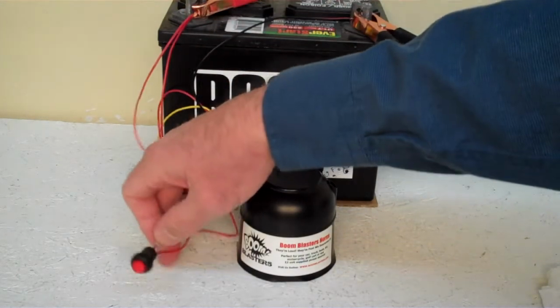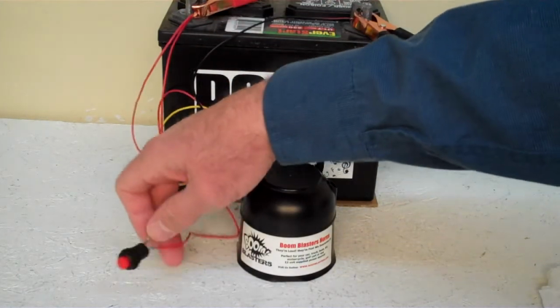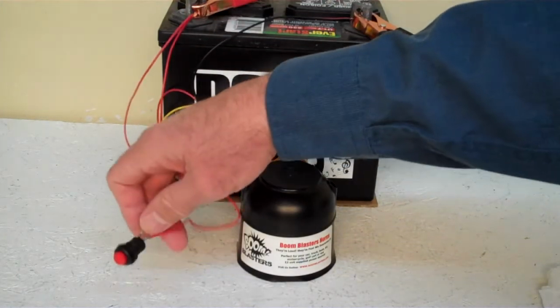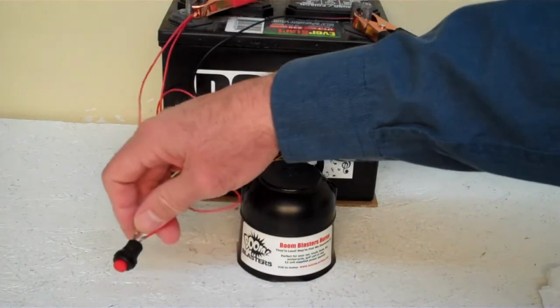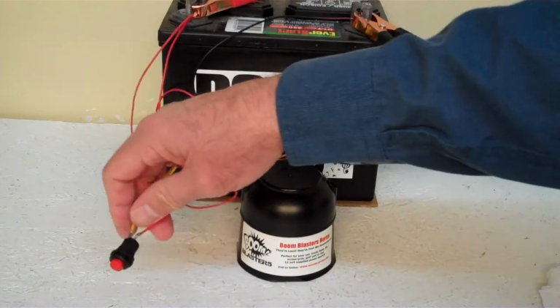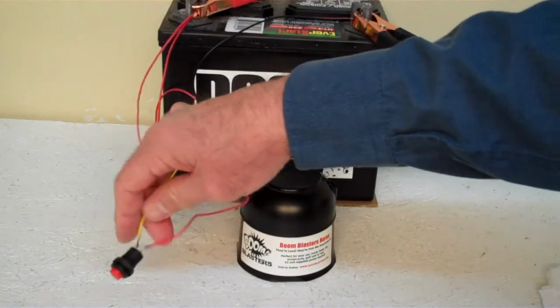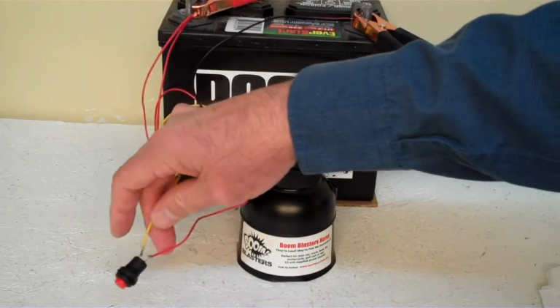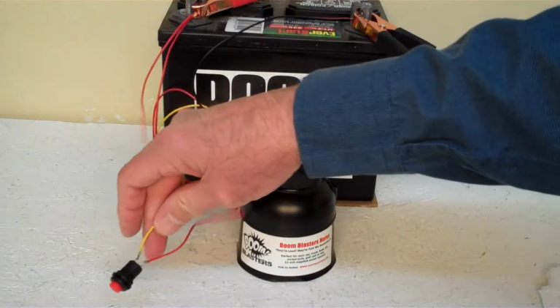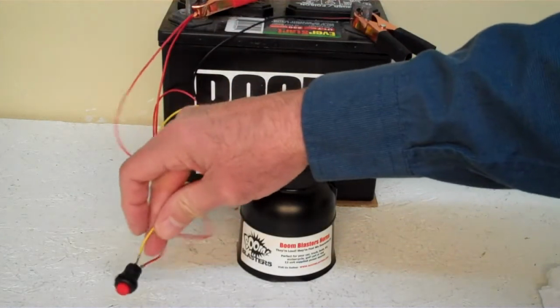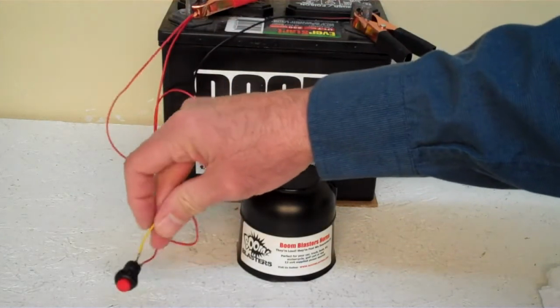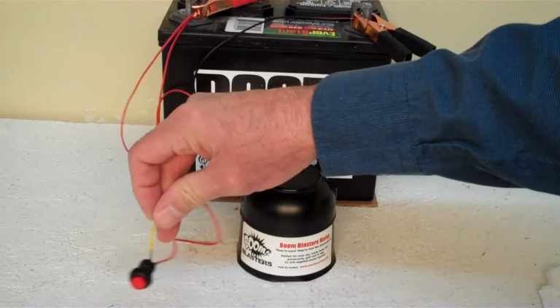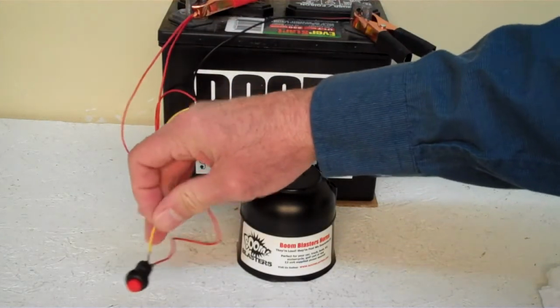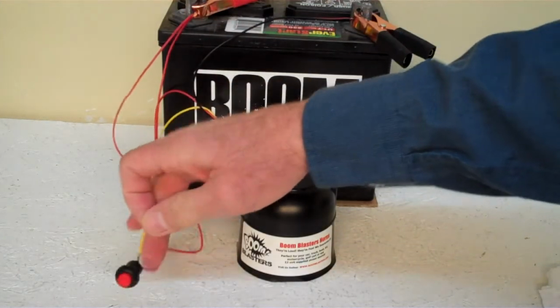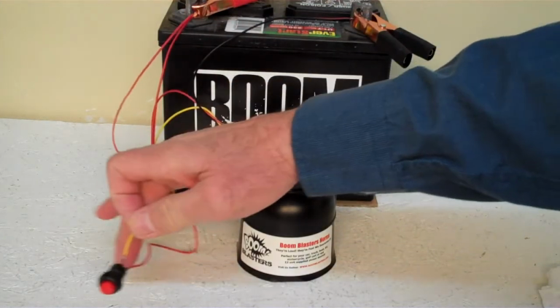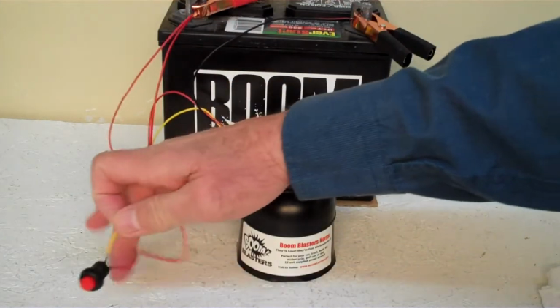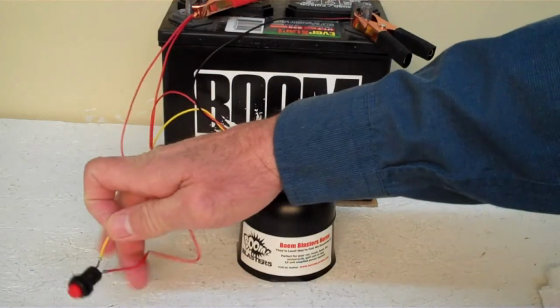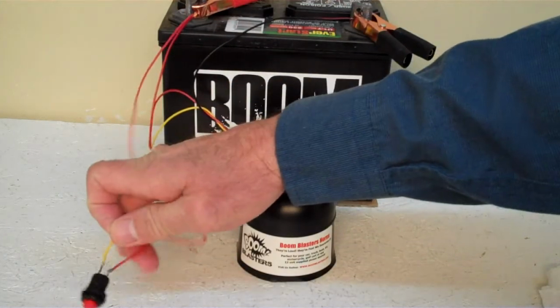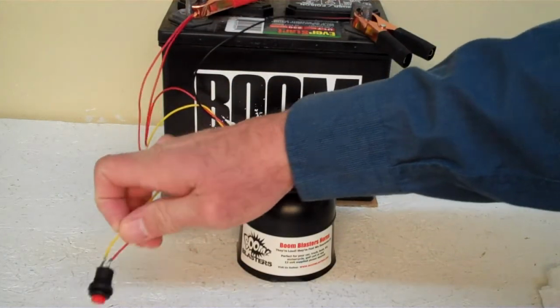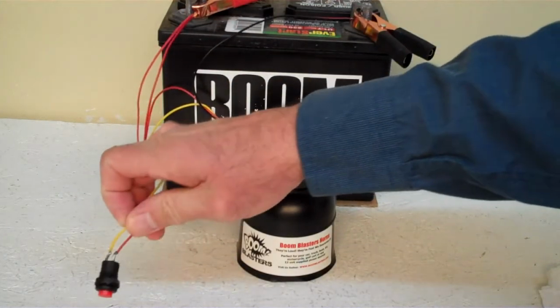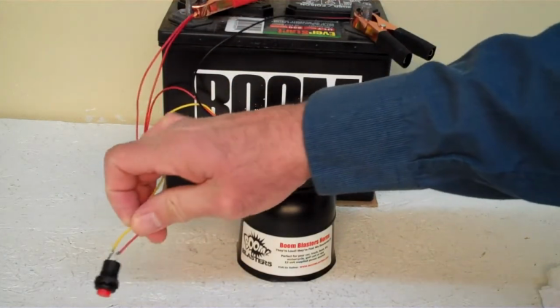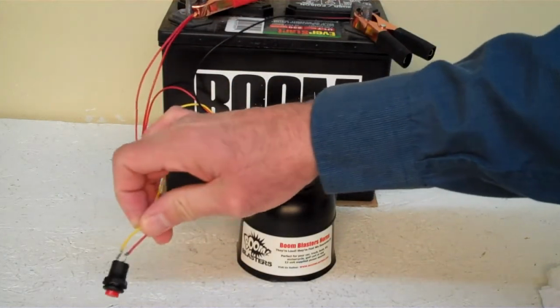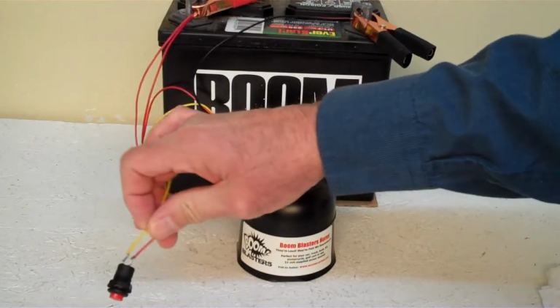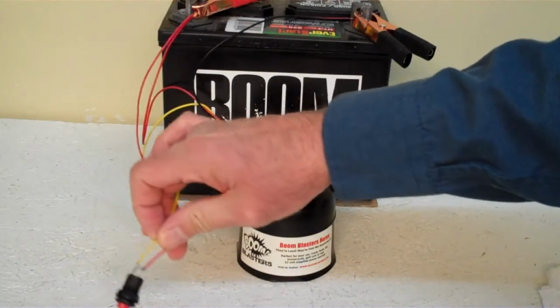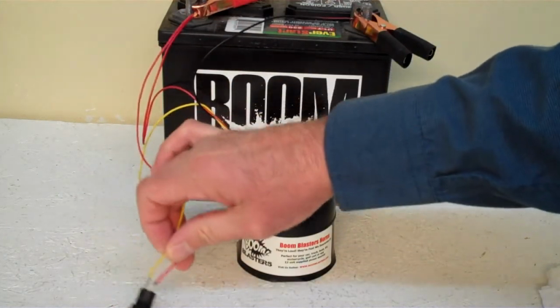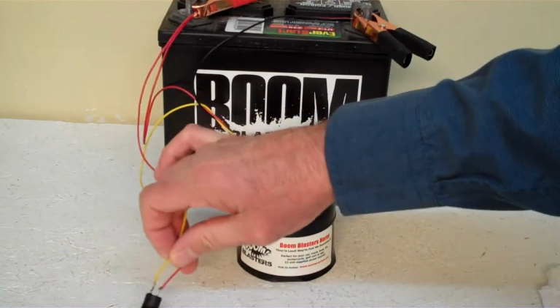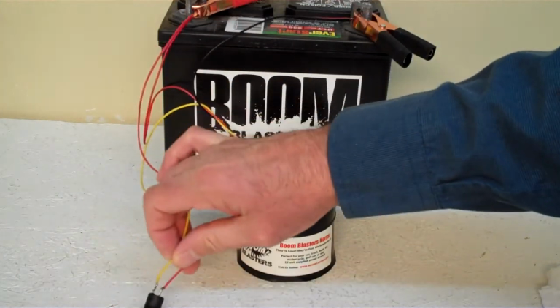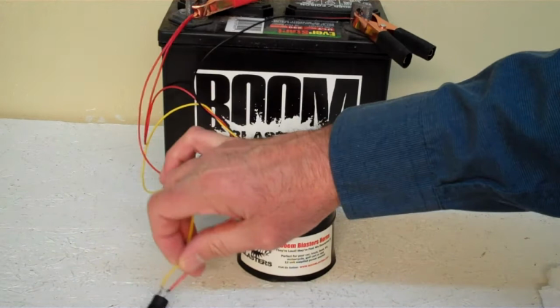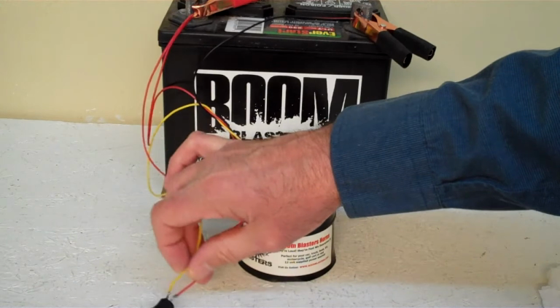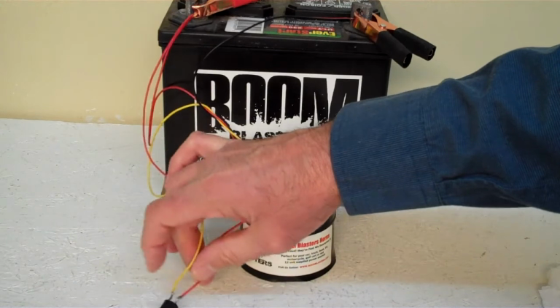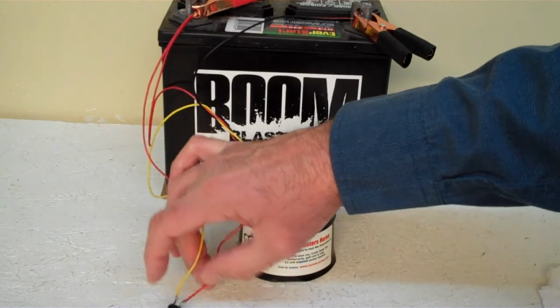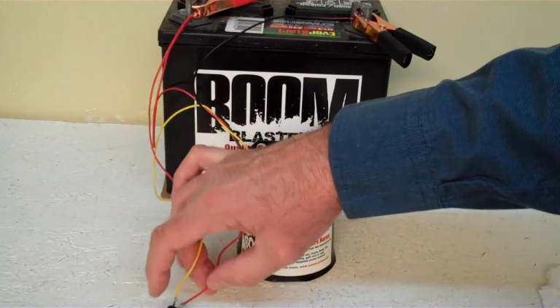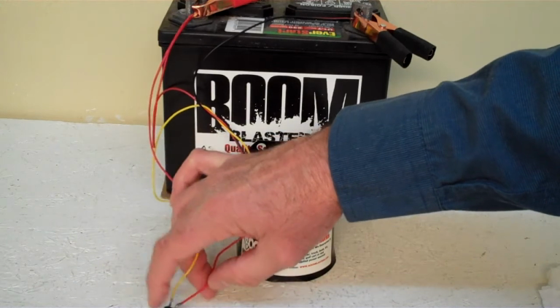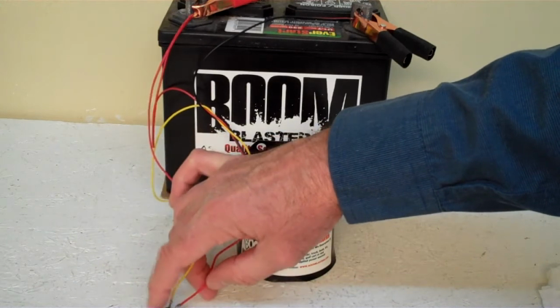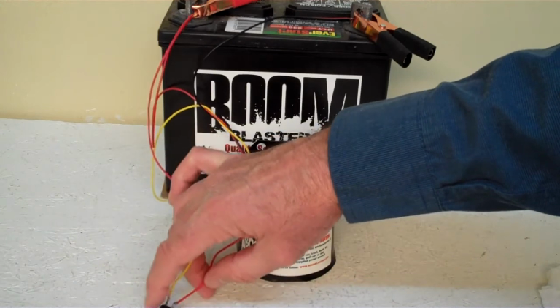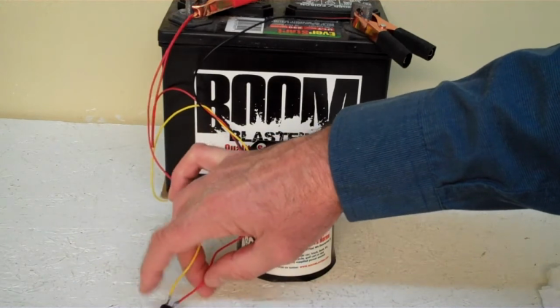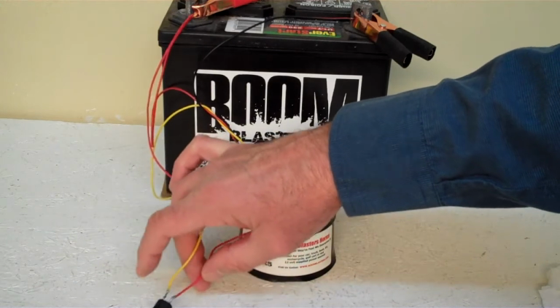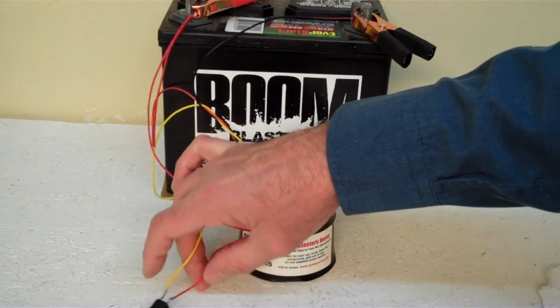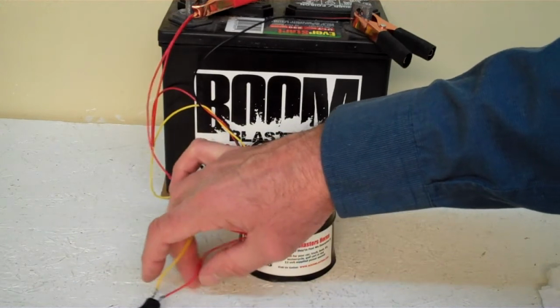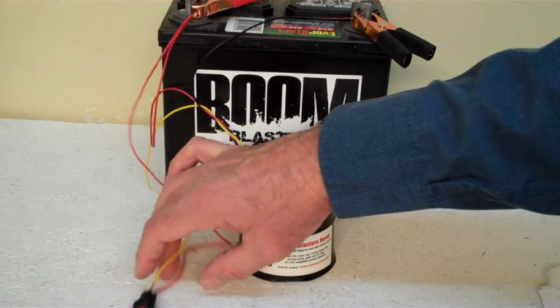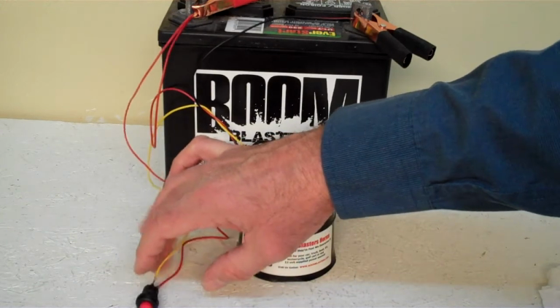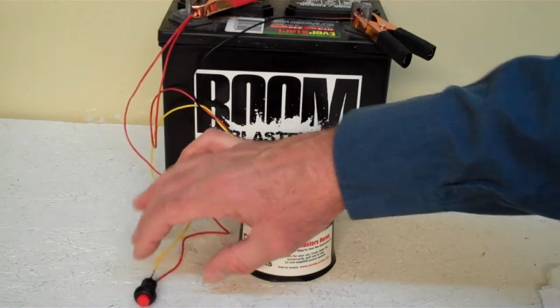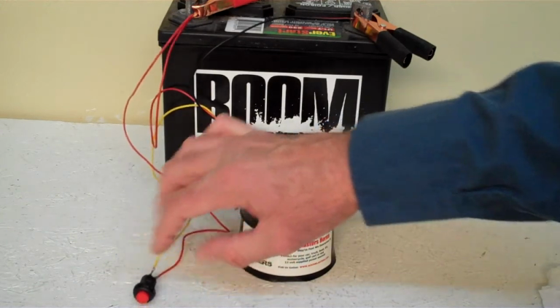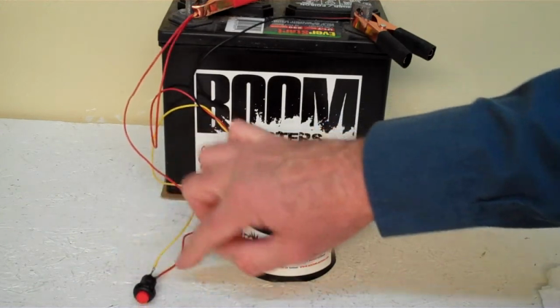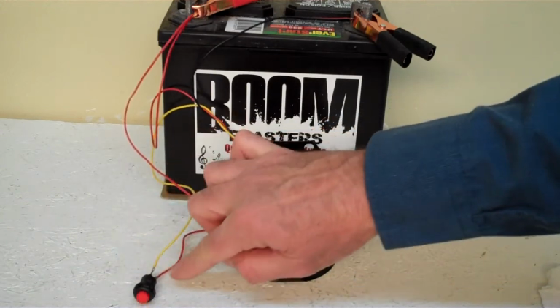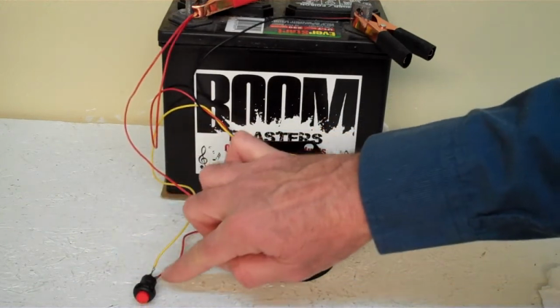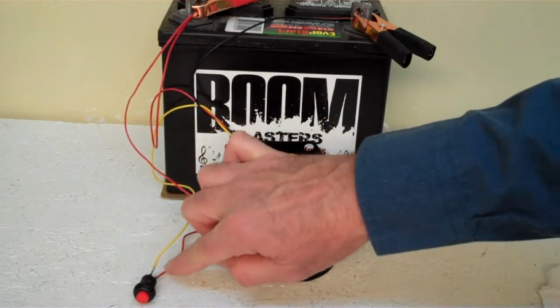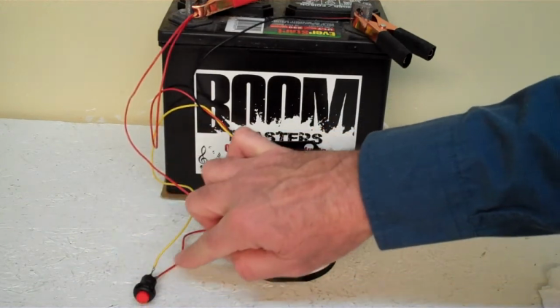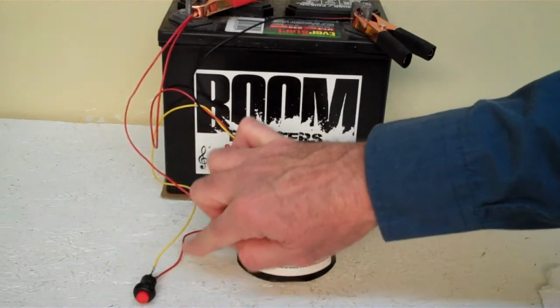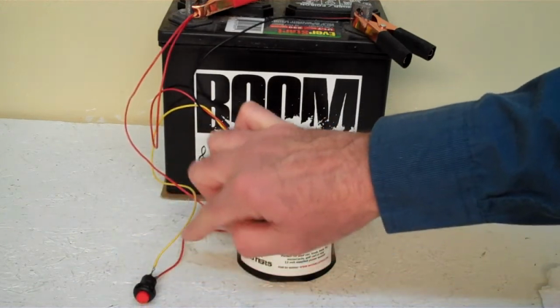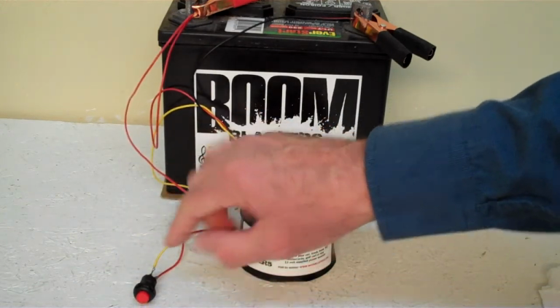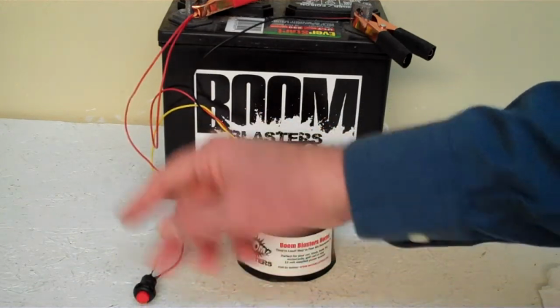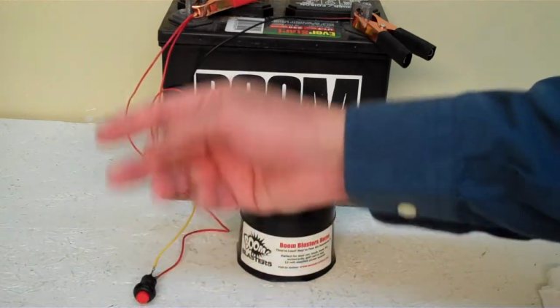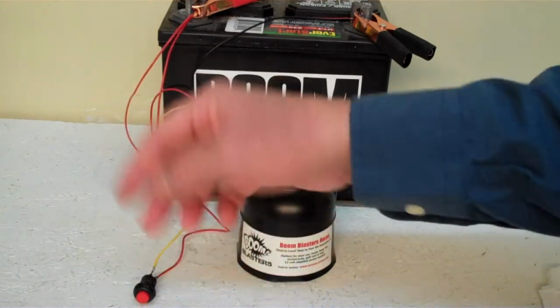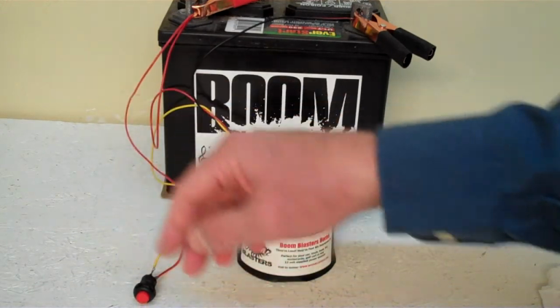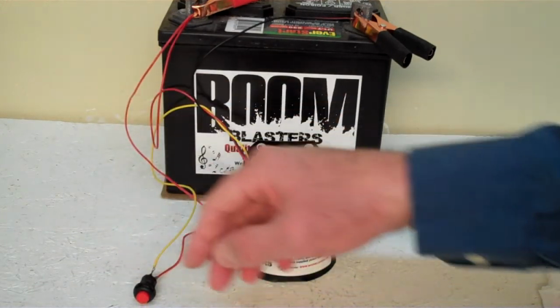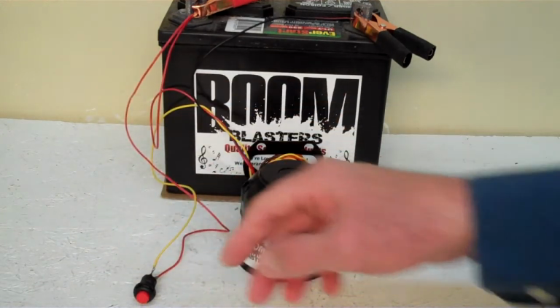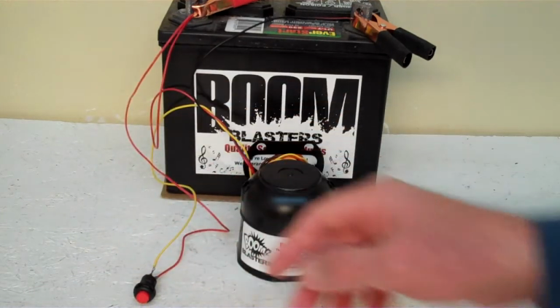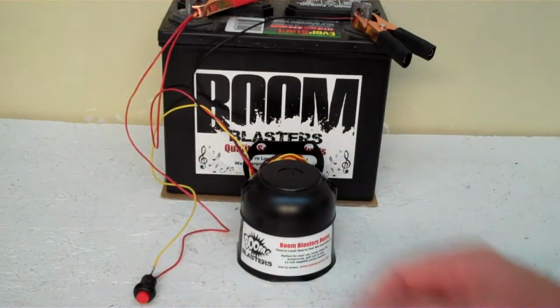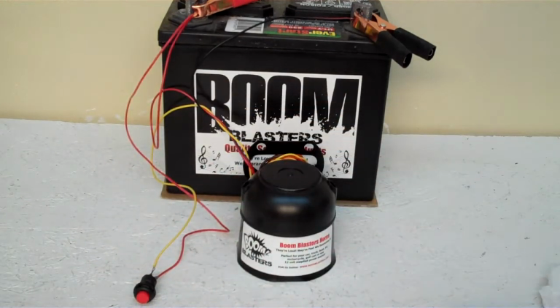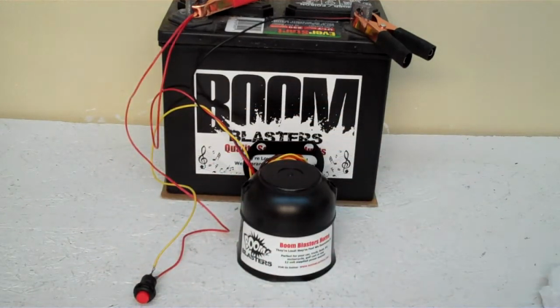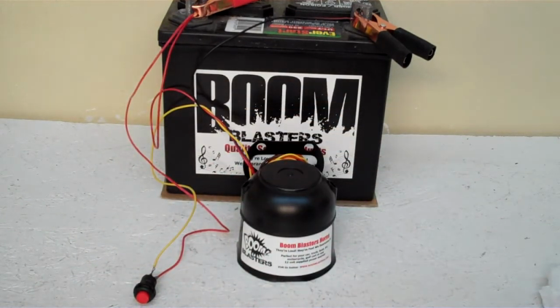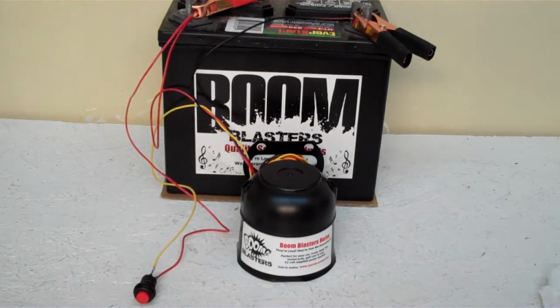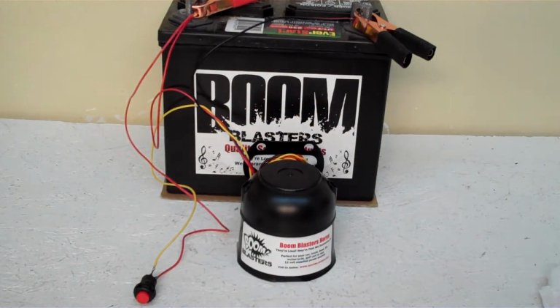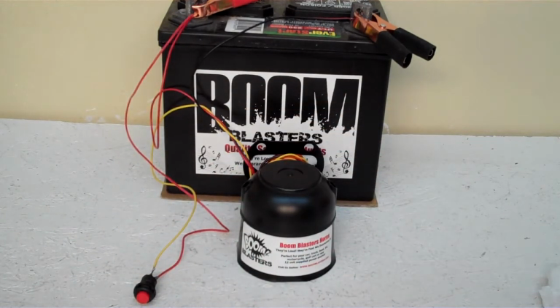Then you just run your yellow wire from your horn to one side of the button which is included, and then you simply just run another 12 volt to the other side of the button and you're good to go.